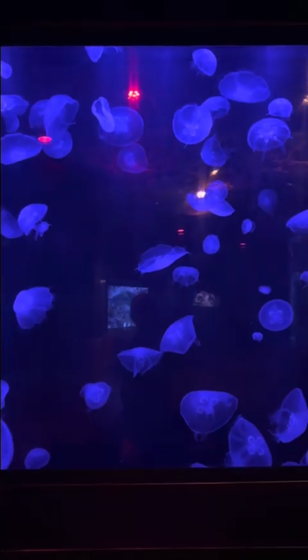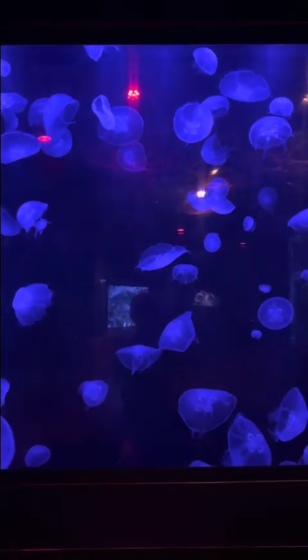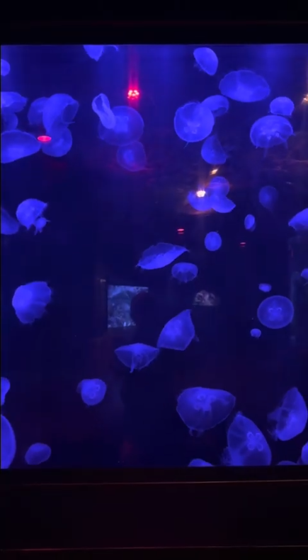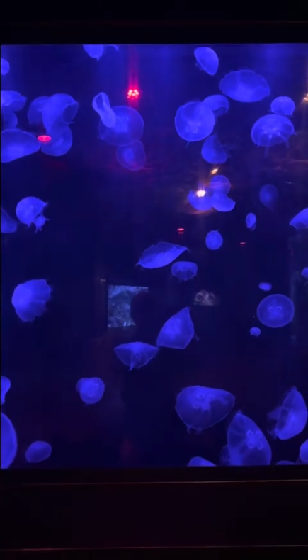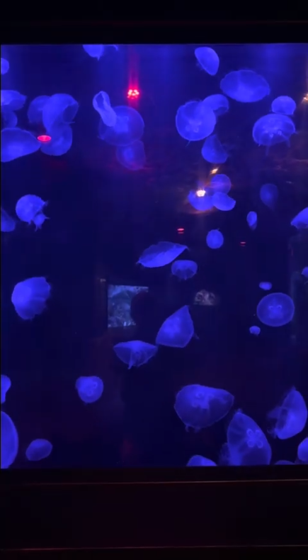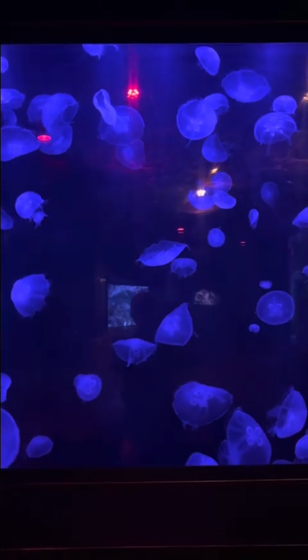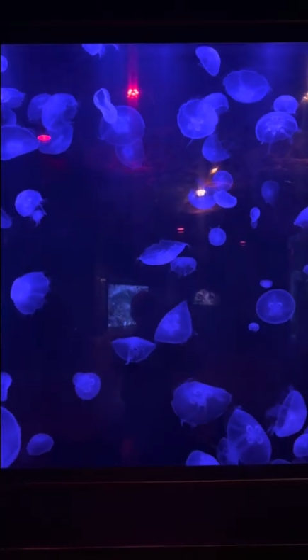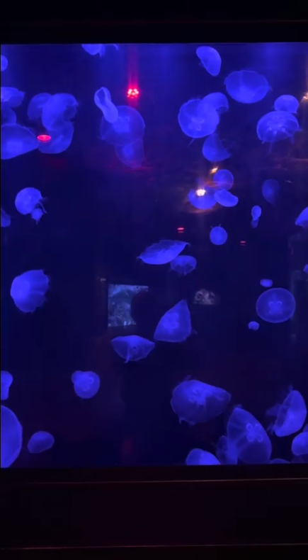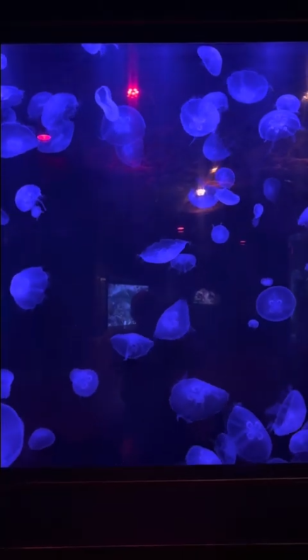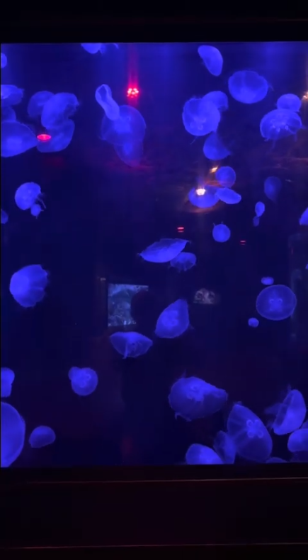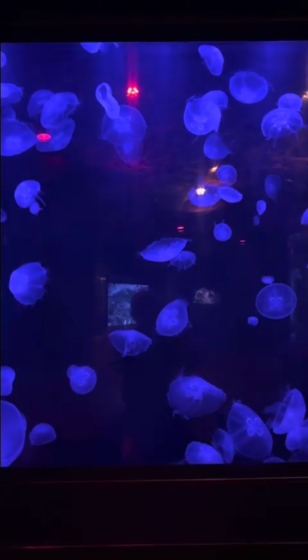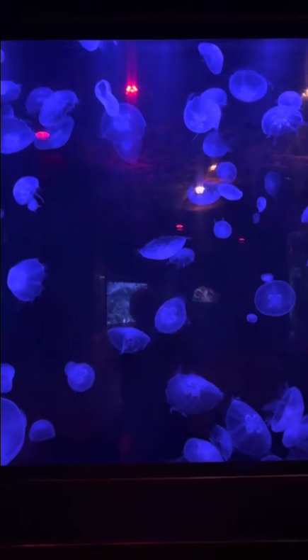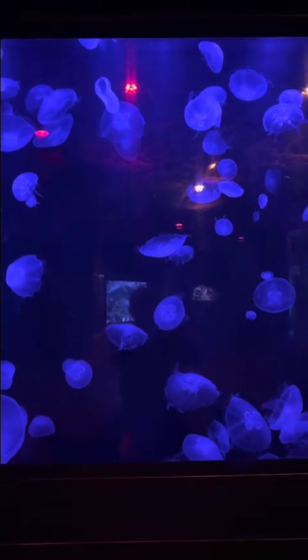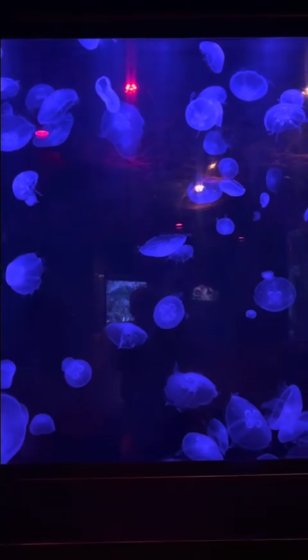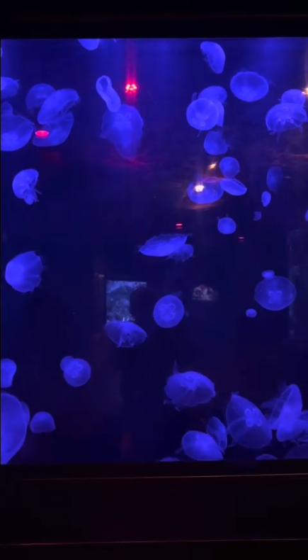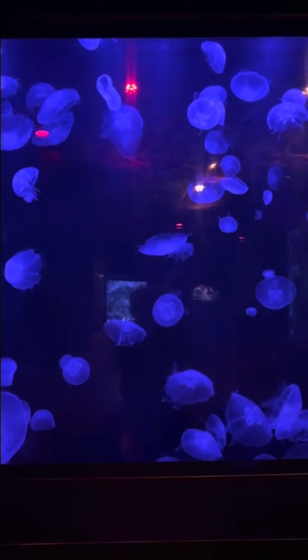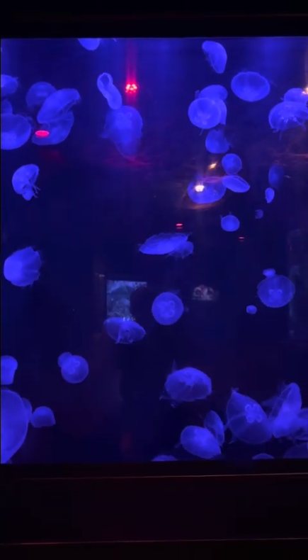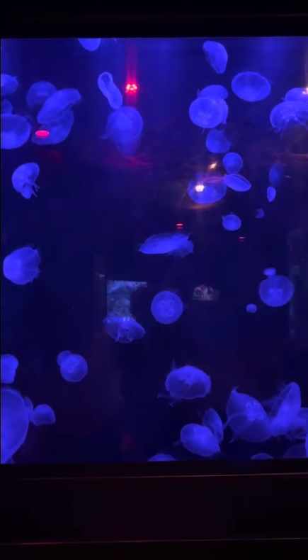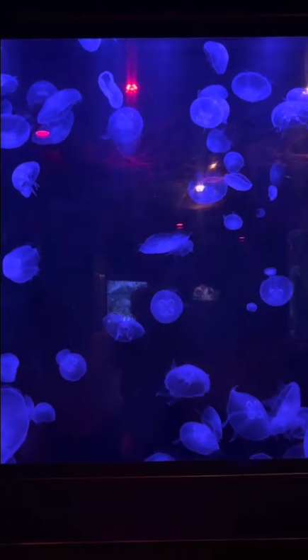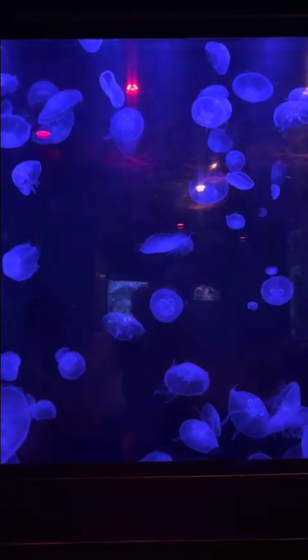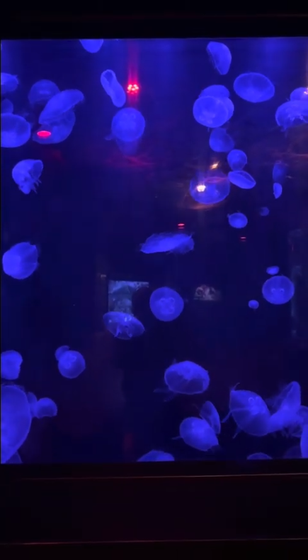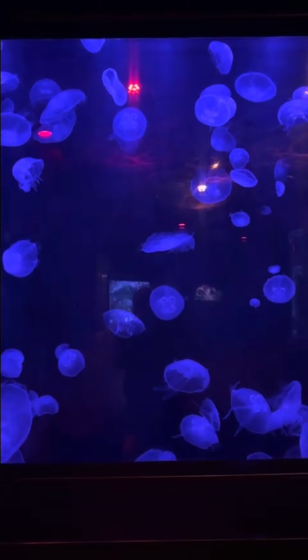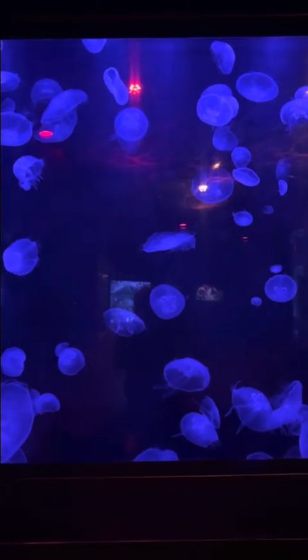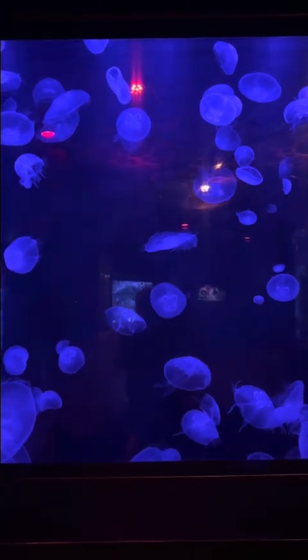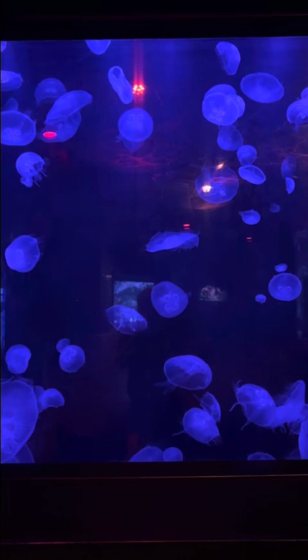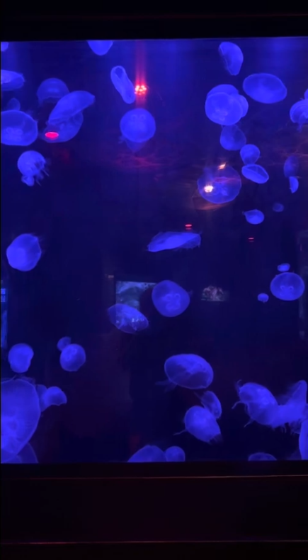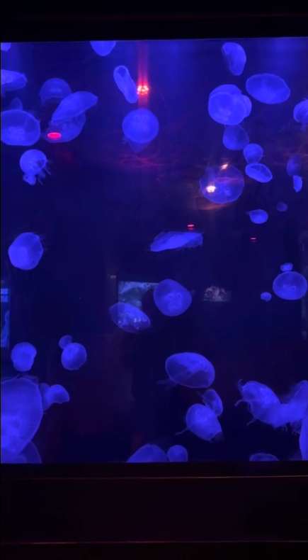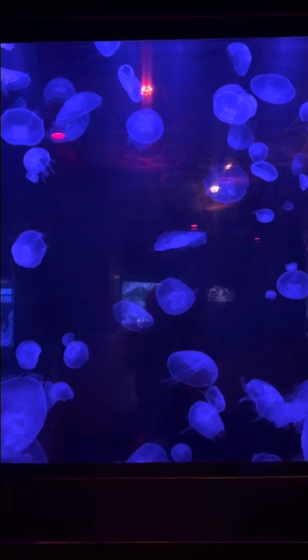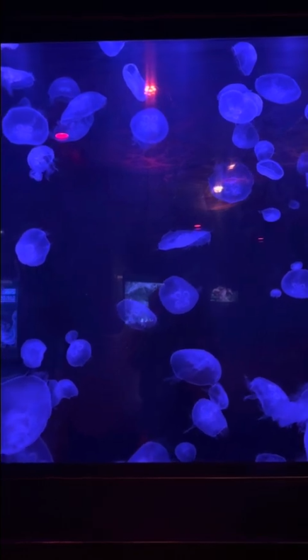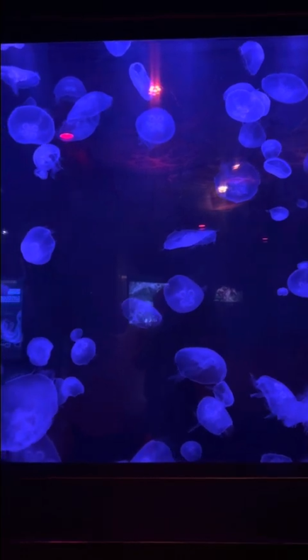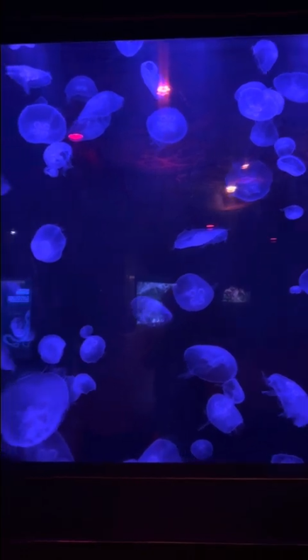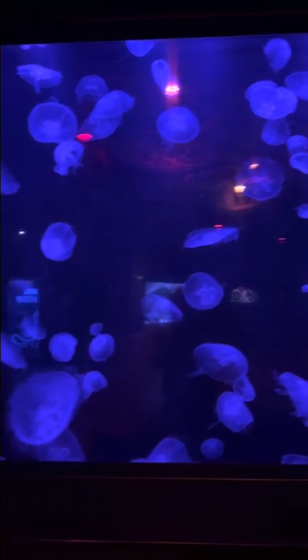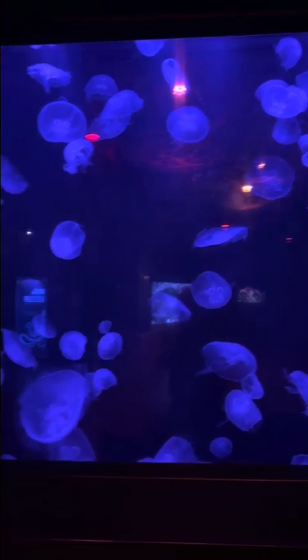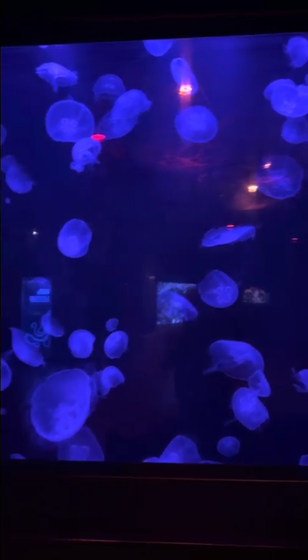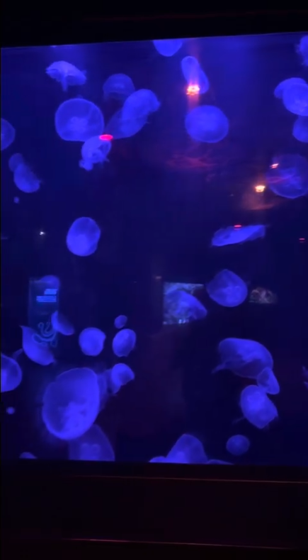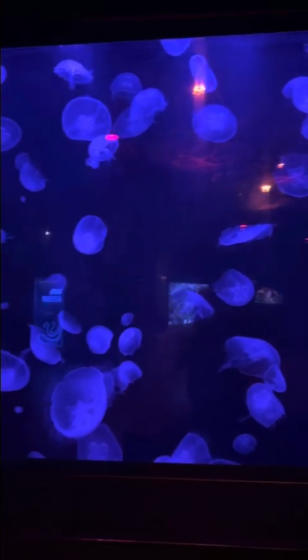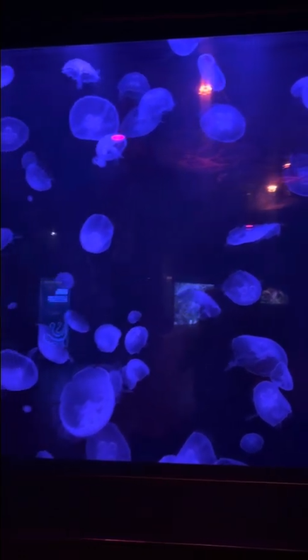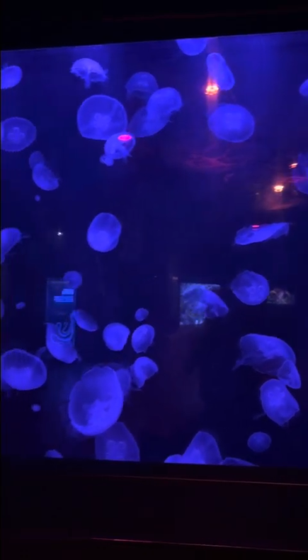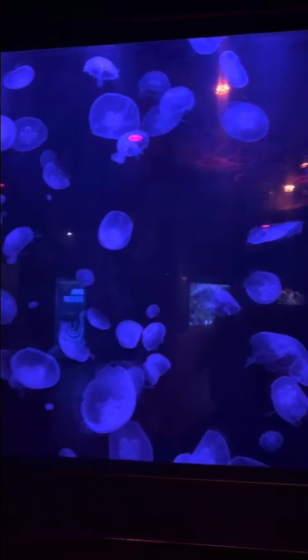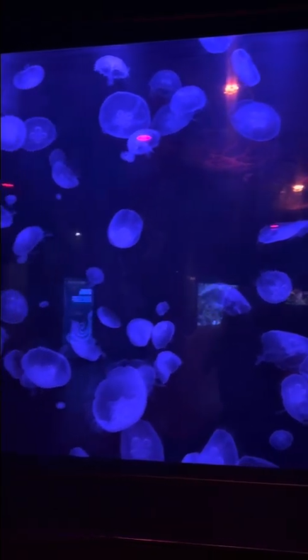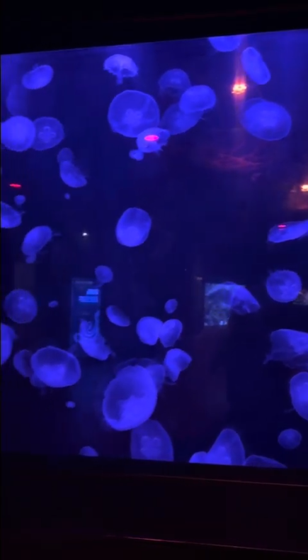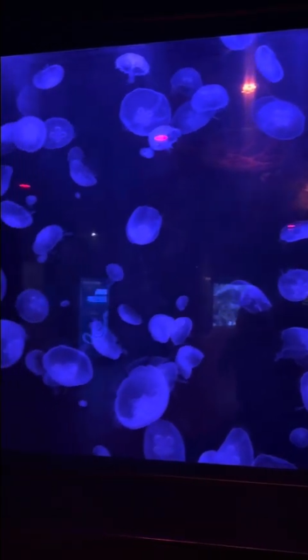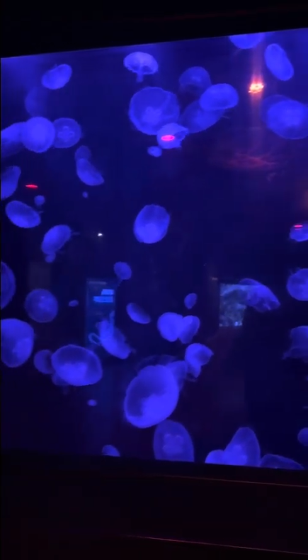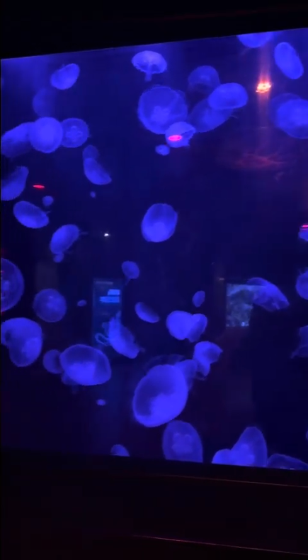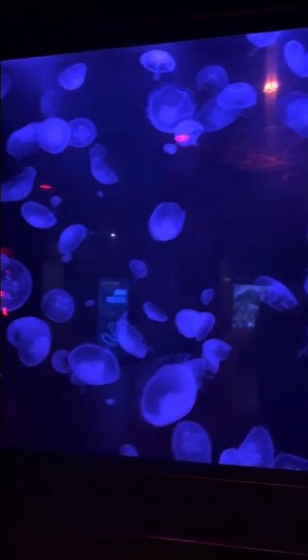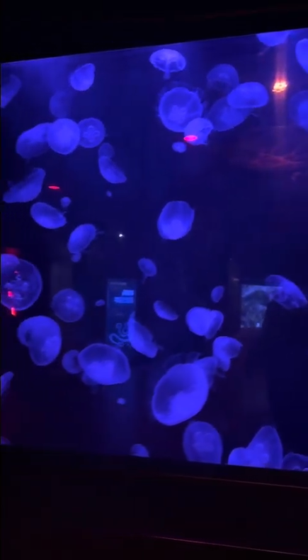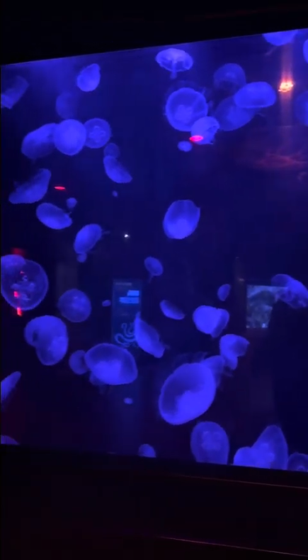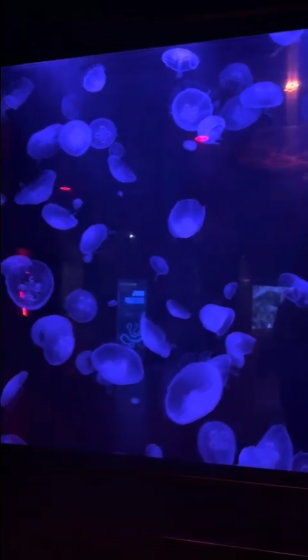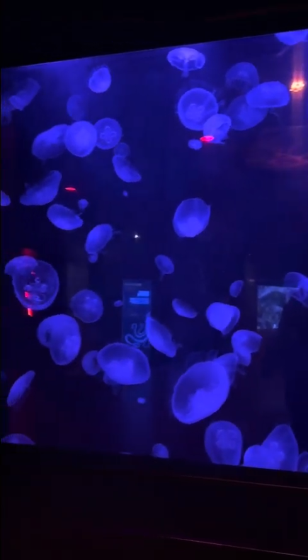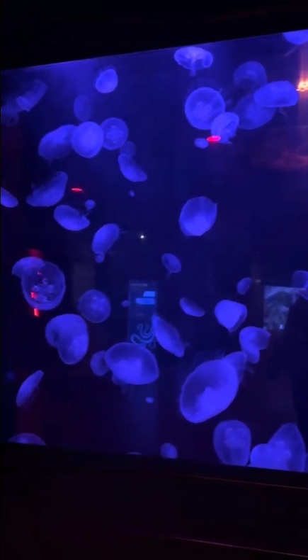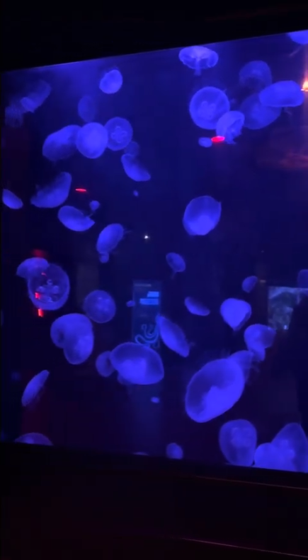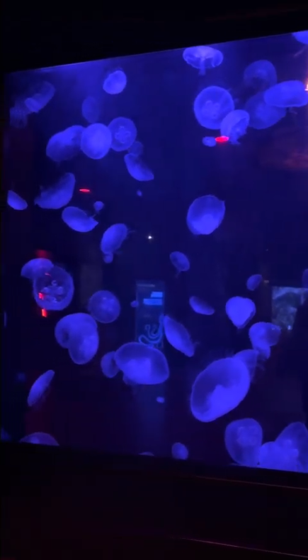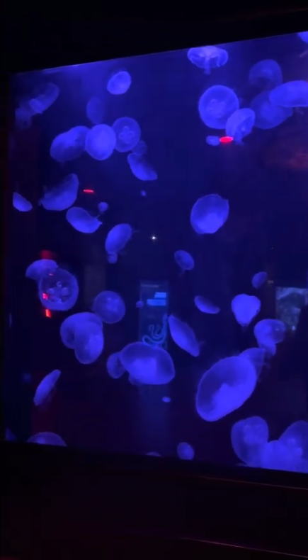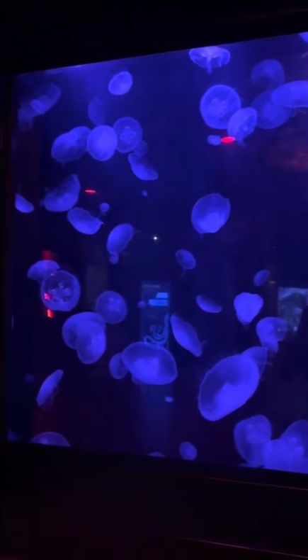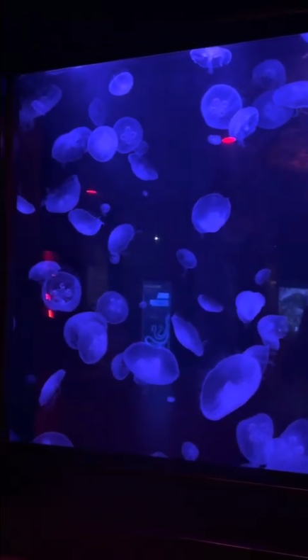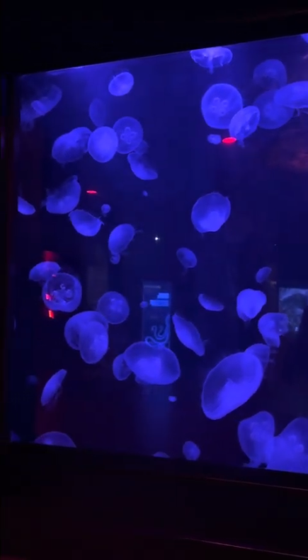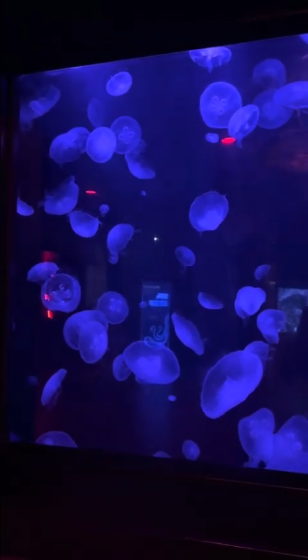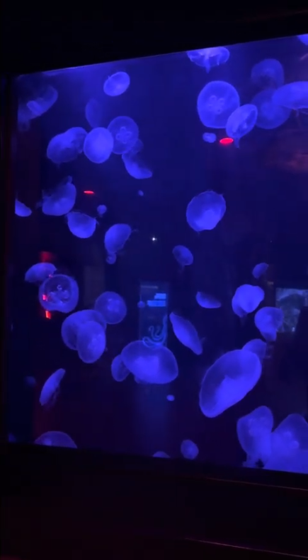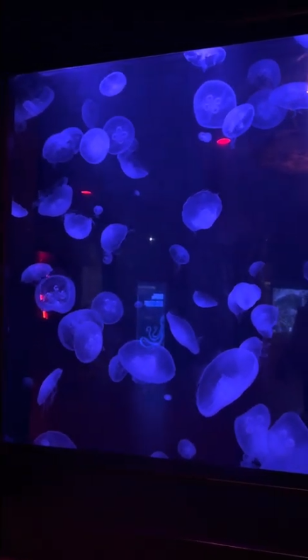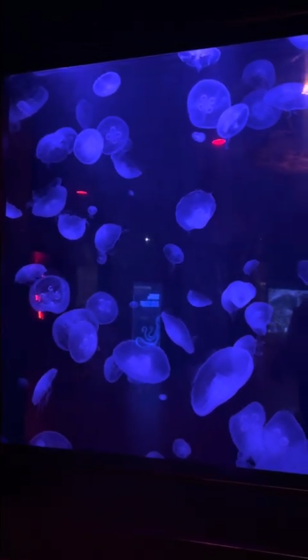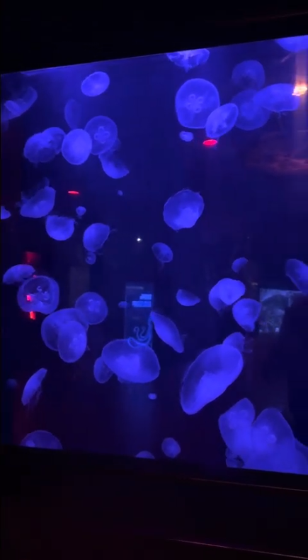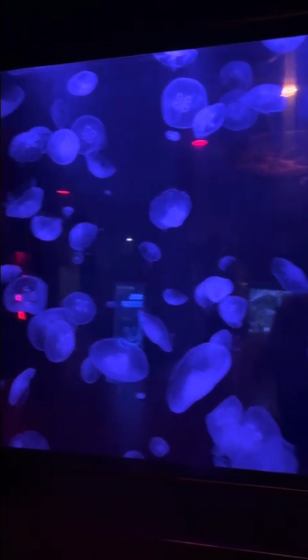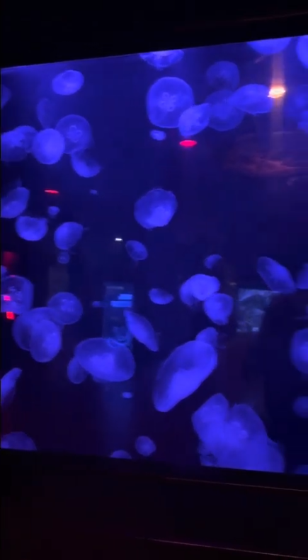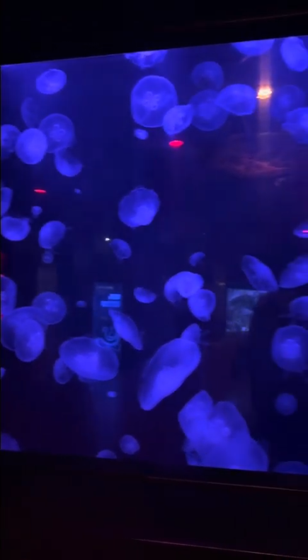These are moon jellies, which is a type of jellyfish. Aren't they beautiful under the purple color?